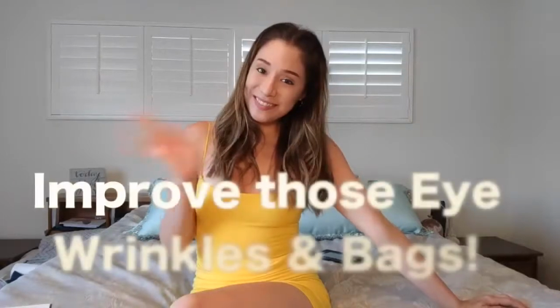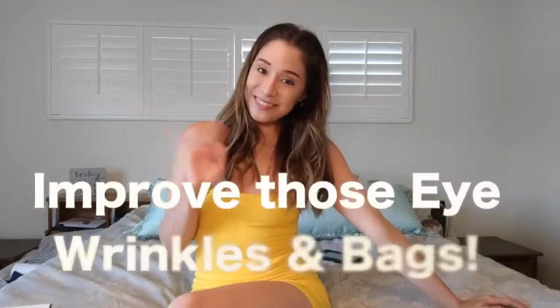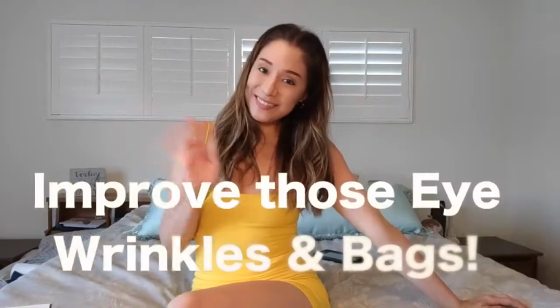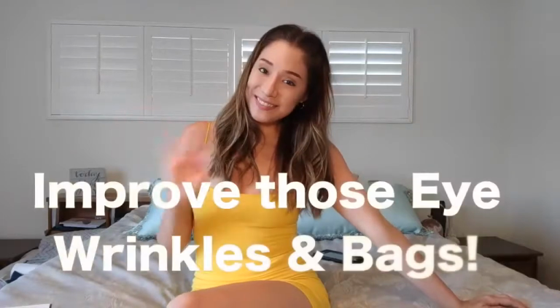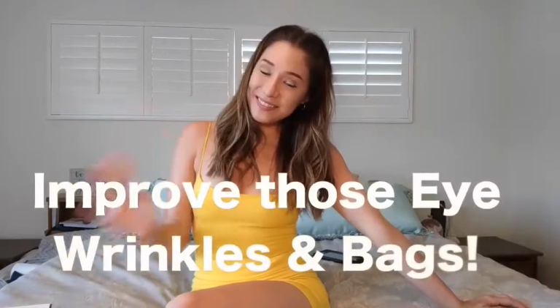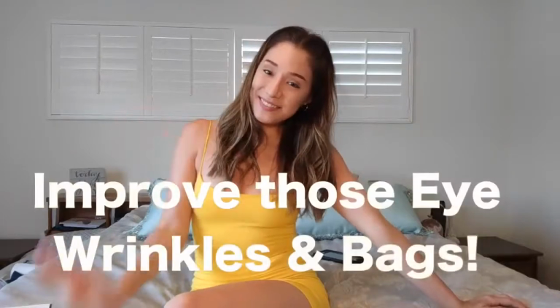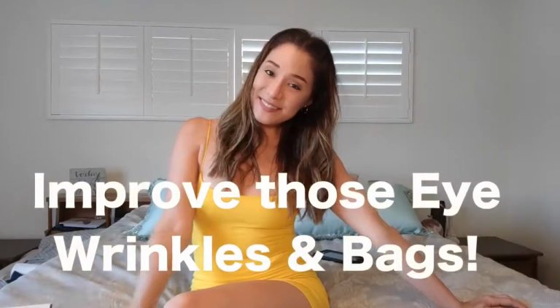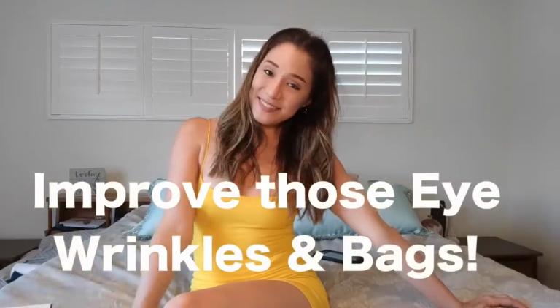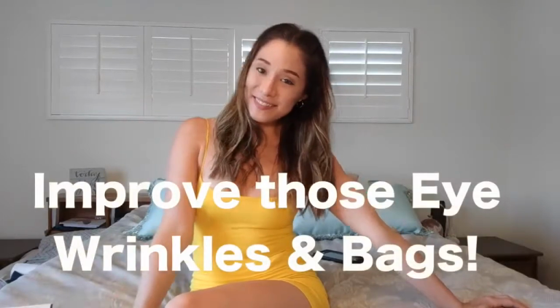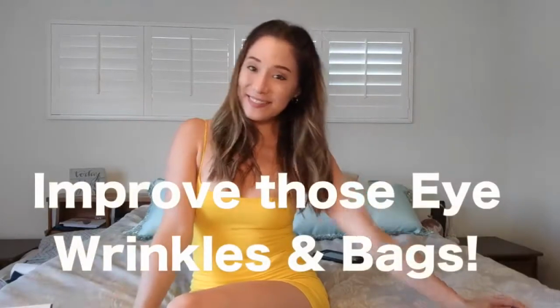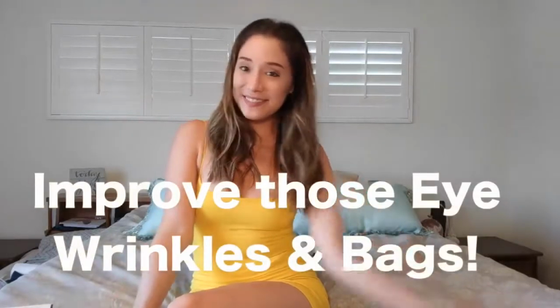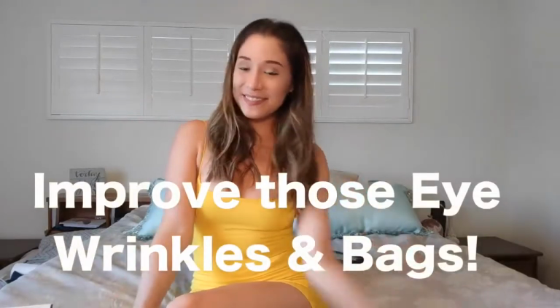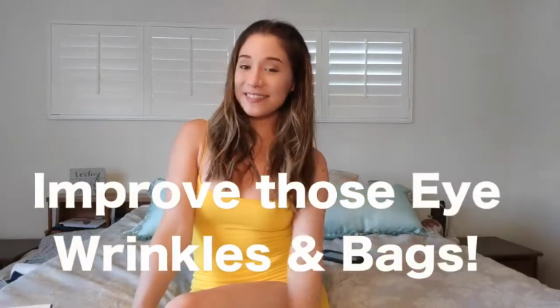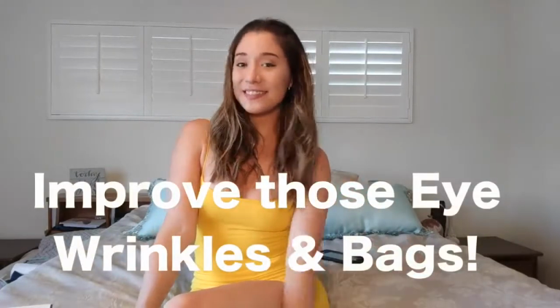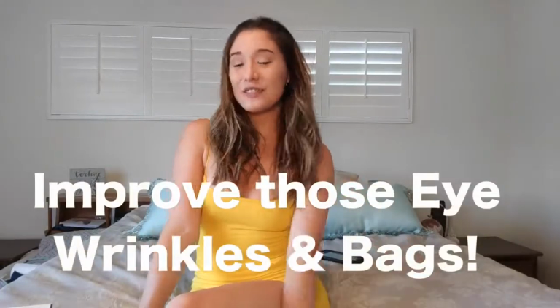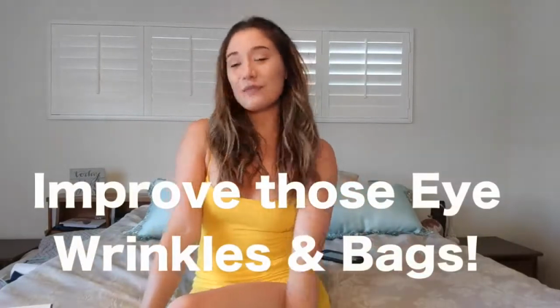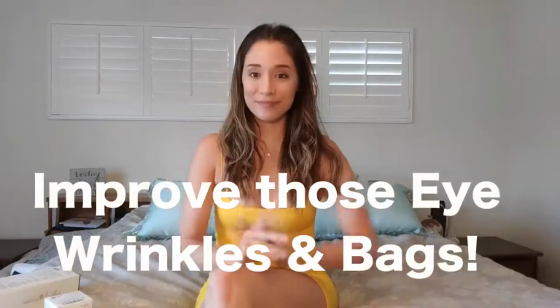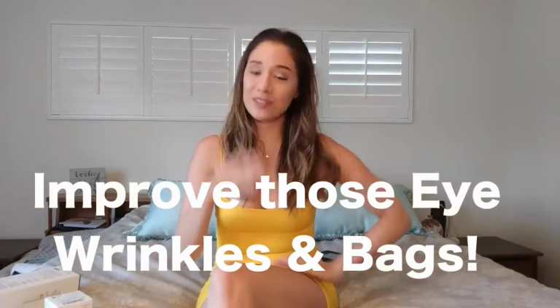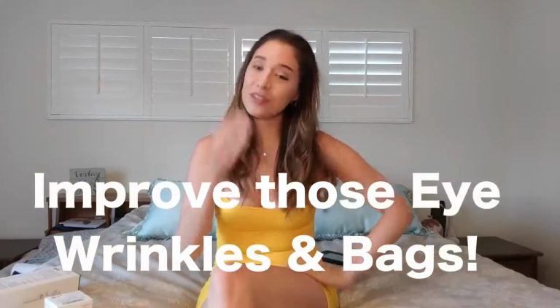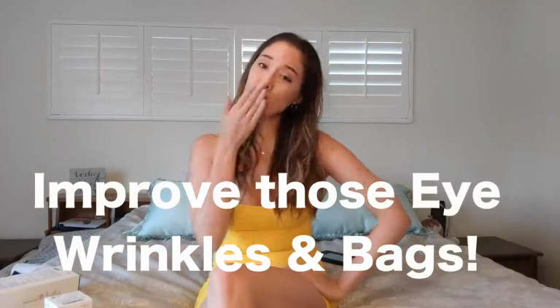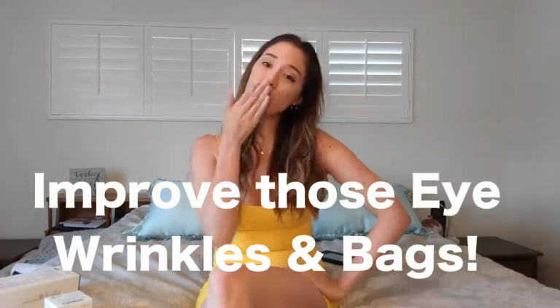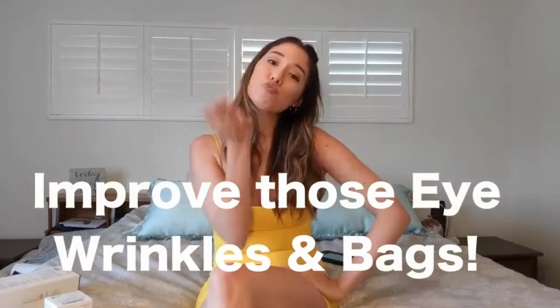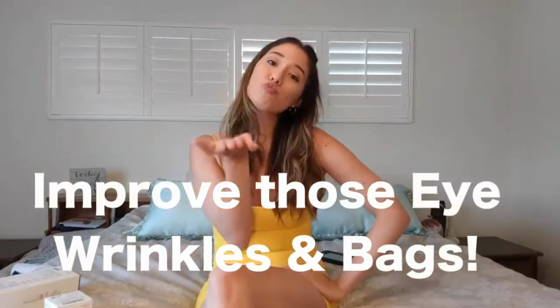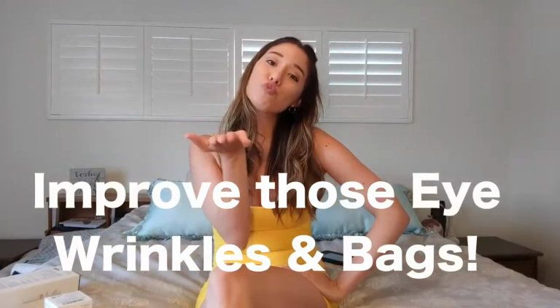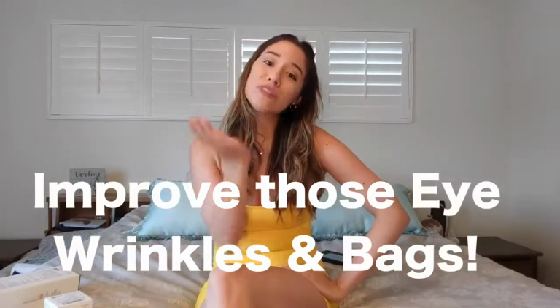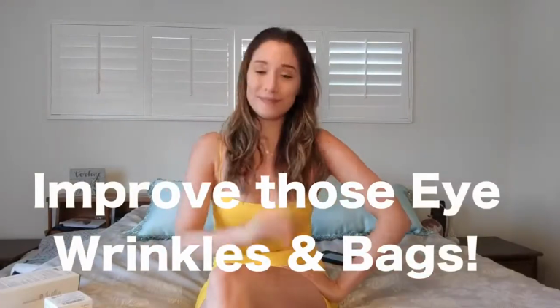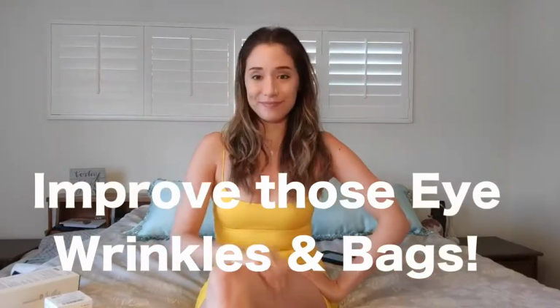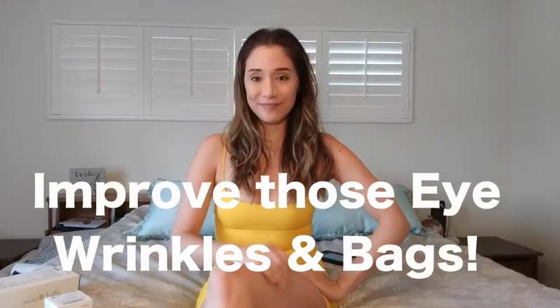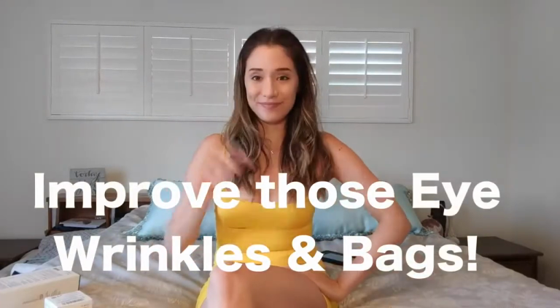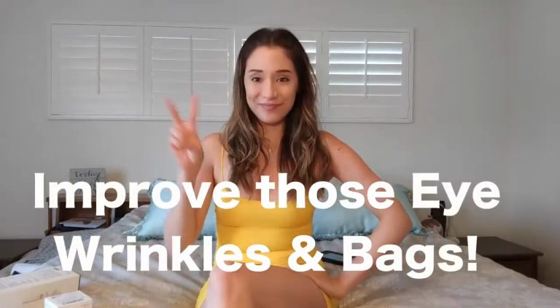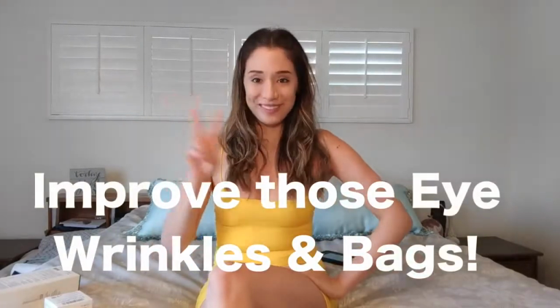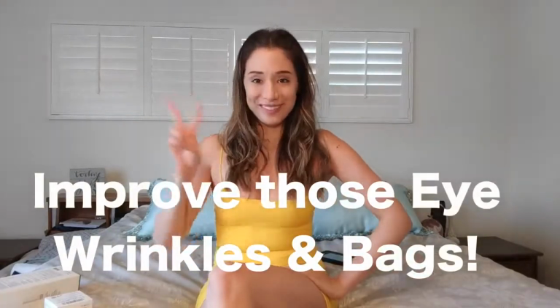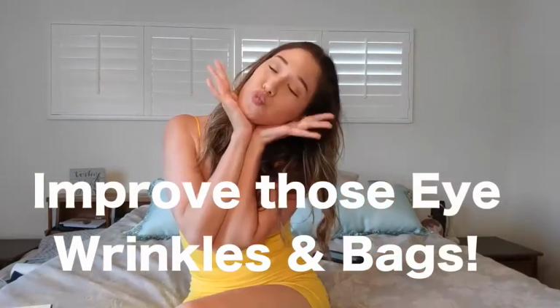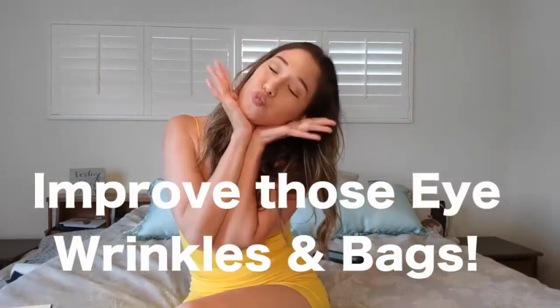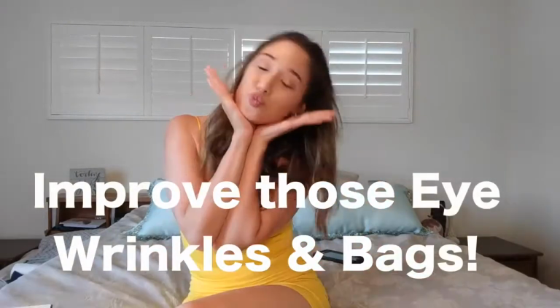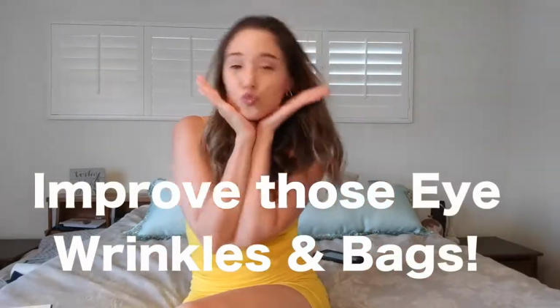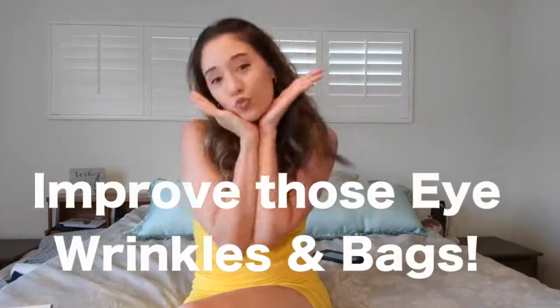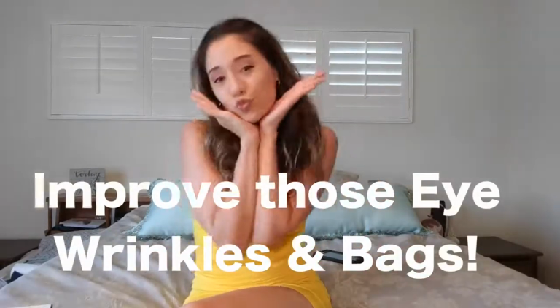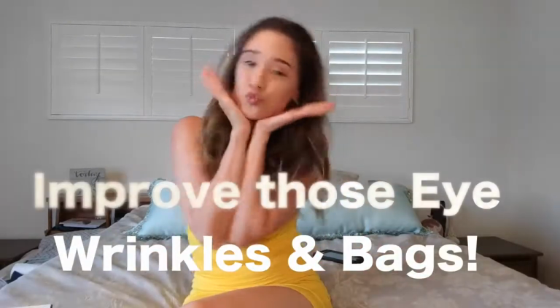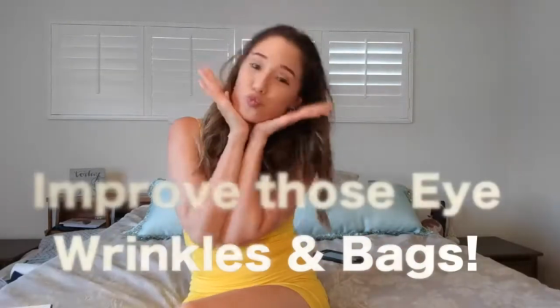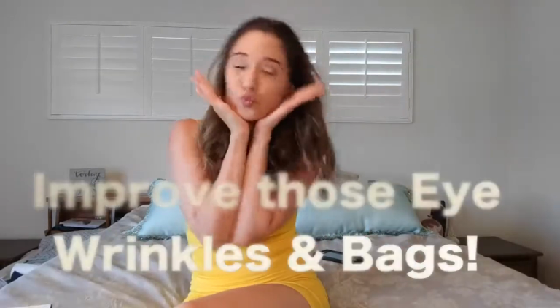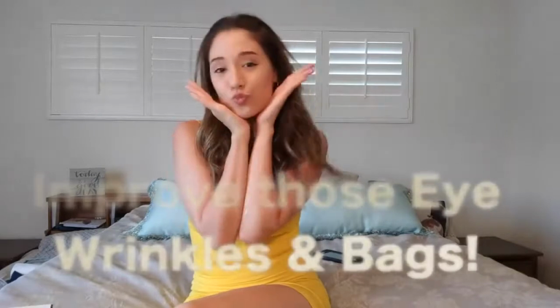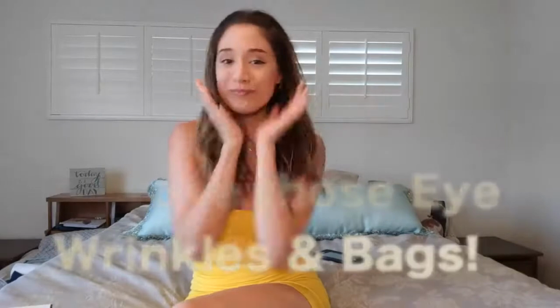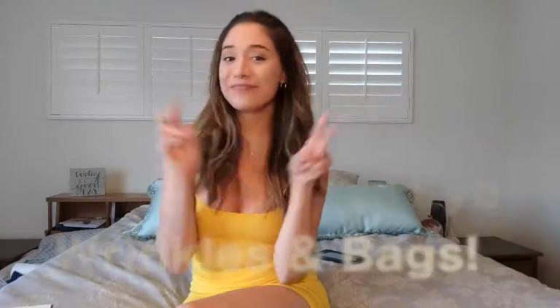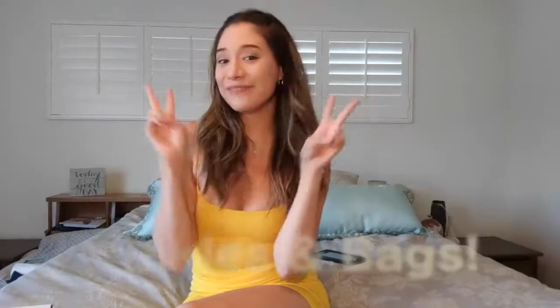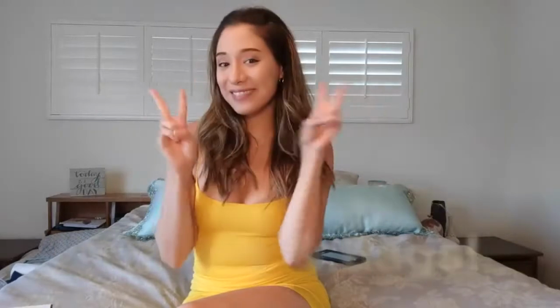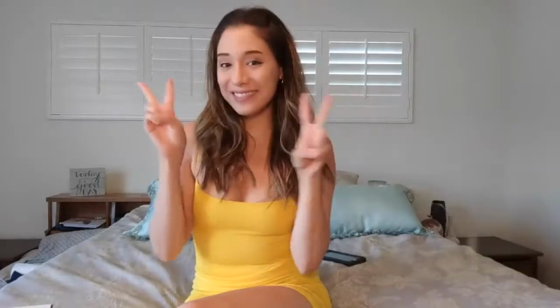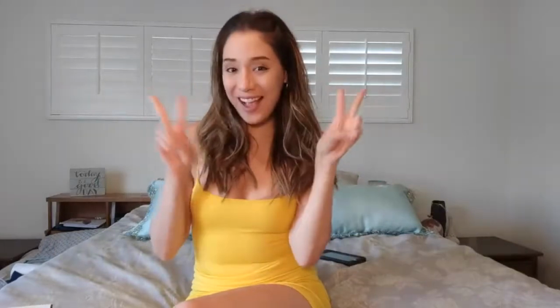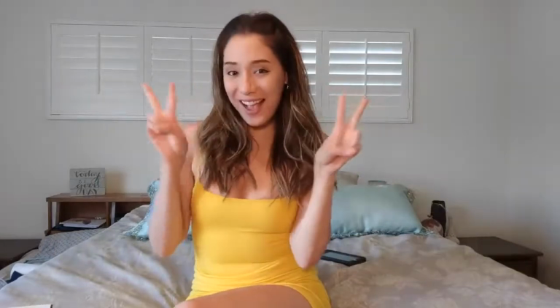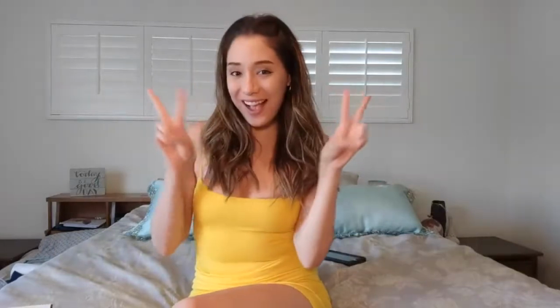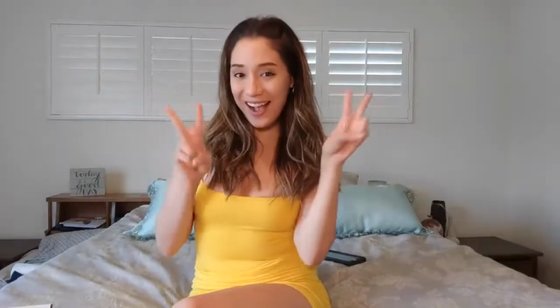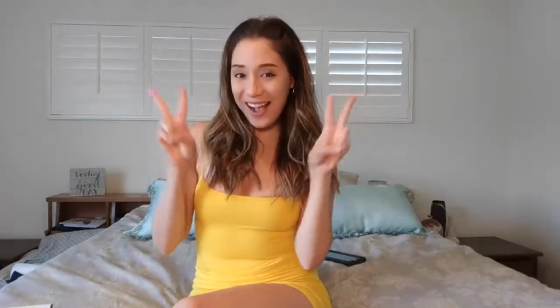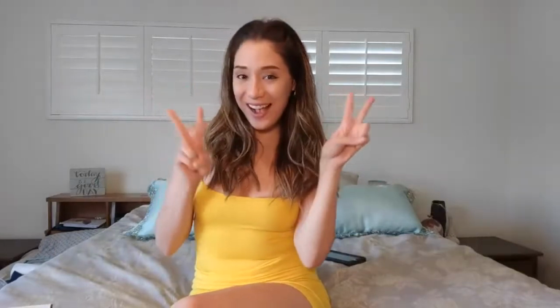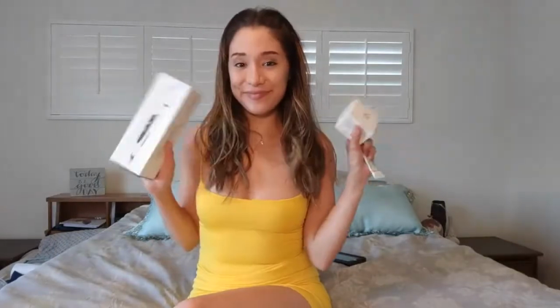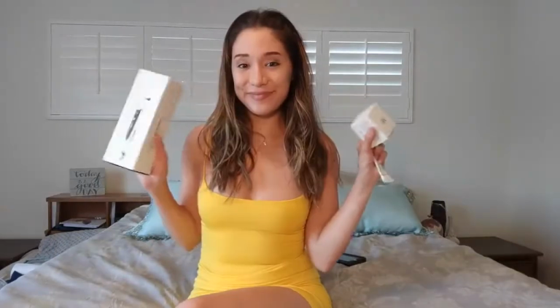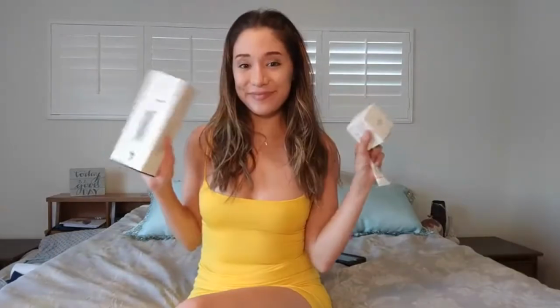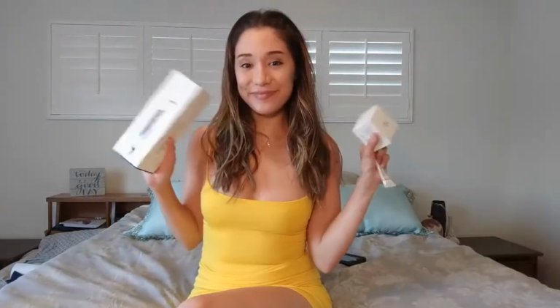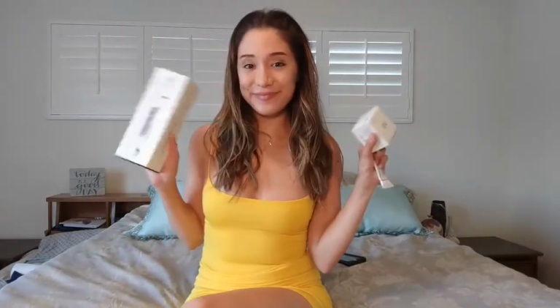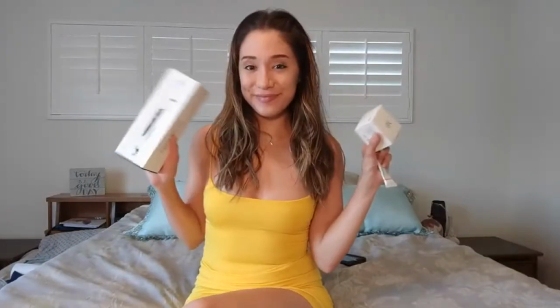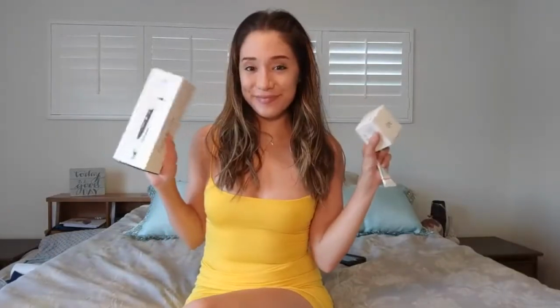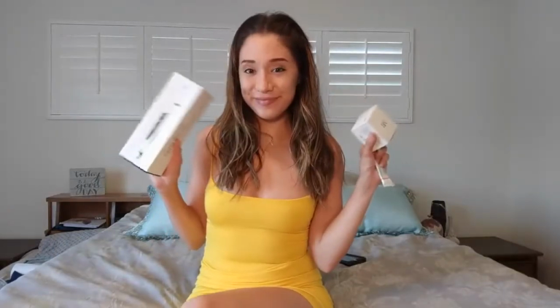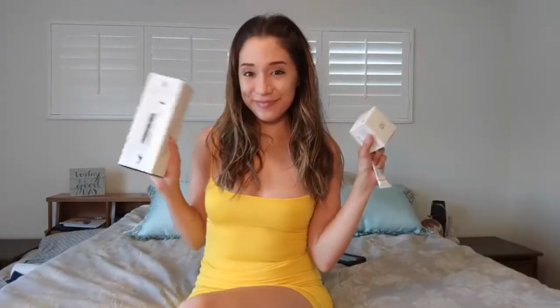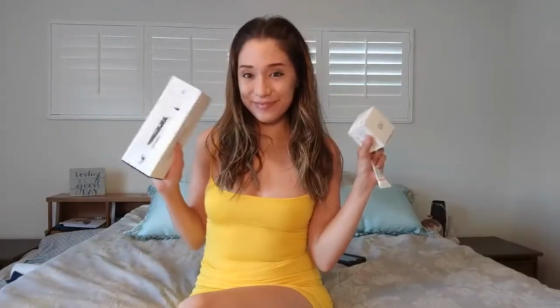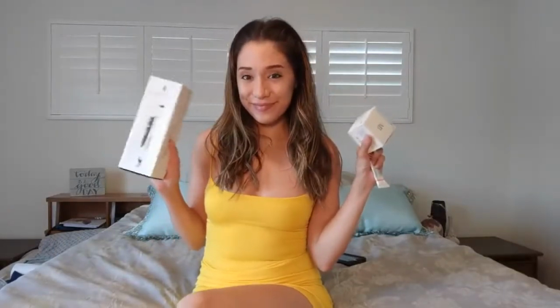Today I'm going to be talking about eye wrinkles and how to vanish those lines and get better, more youthful skin with easy, cheap tricks.